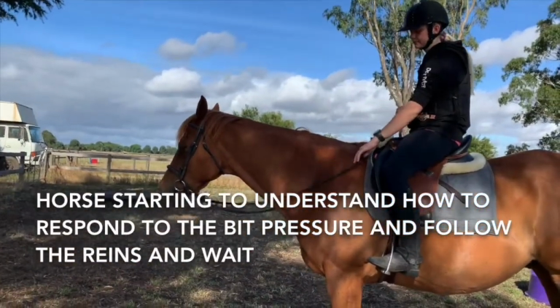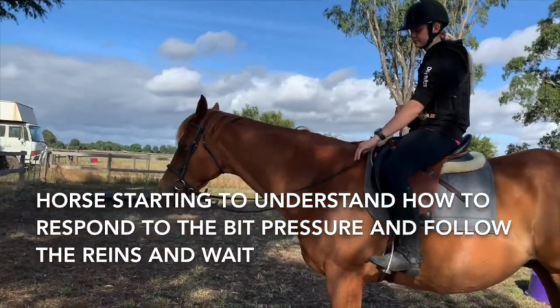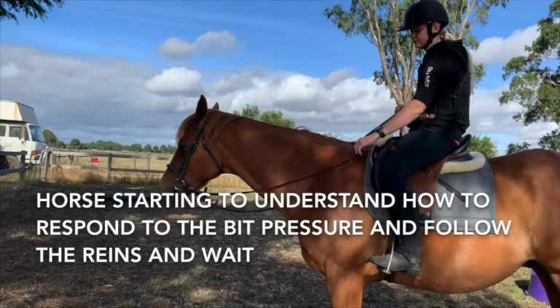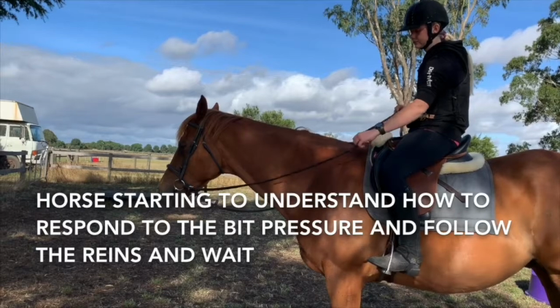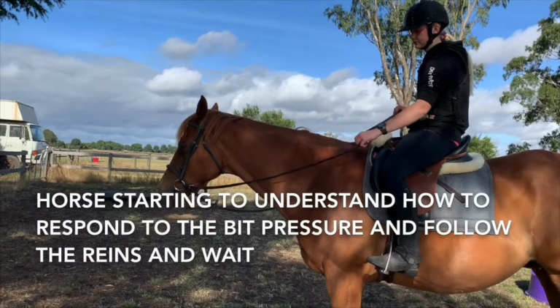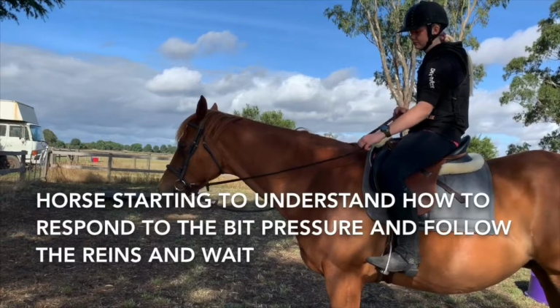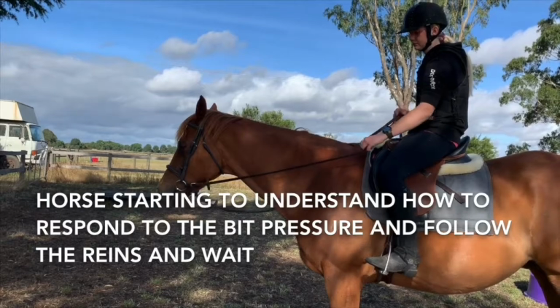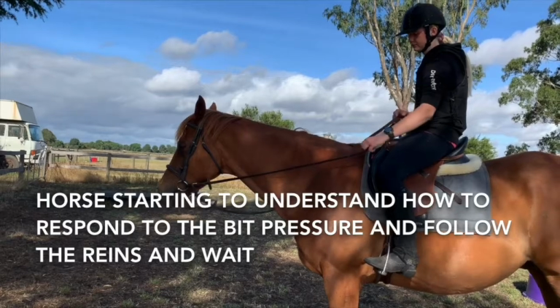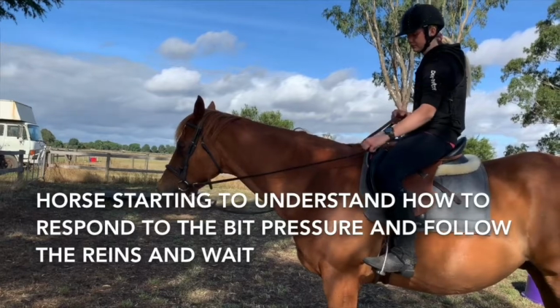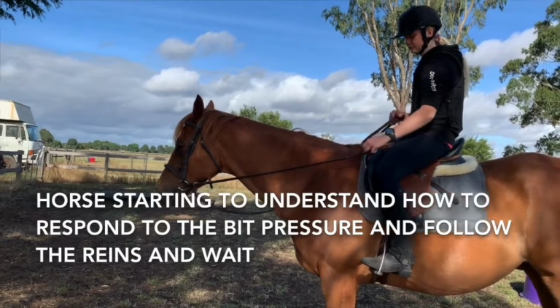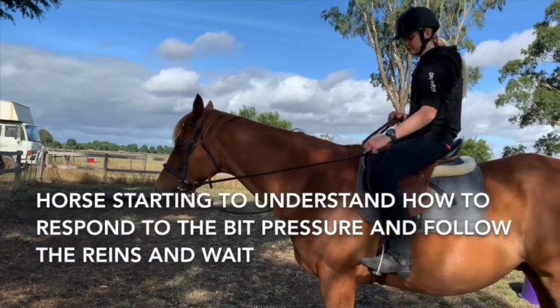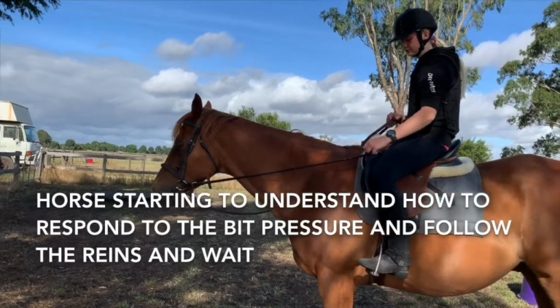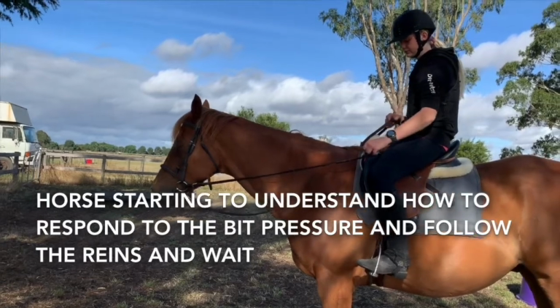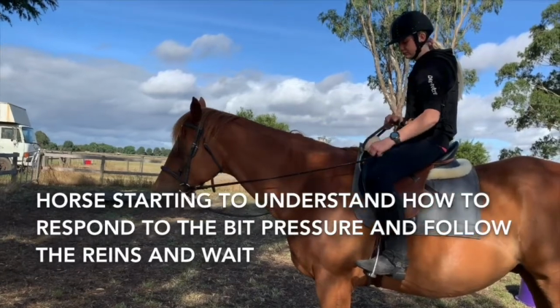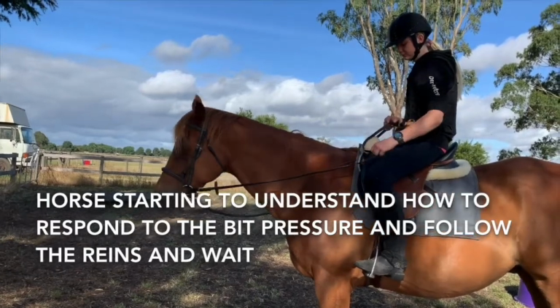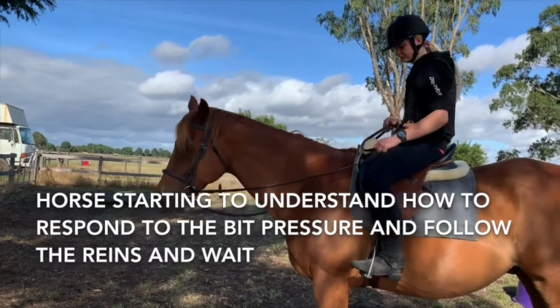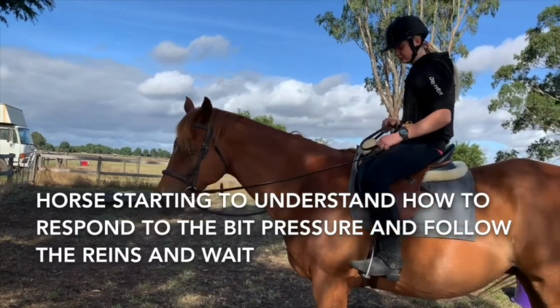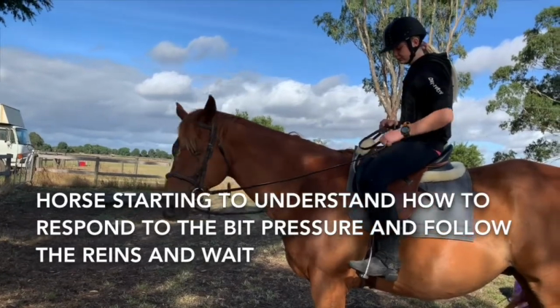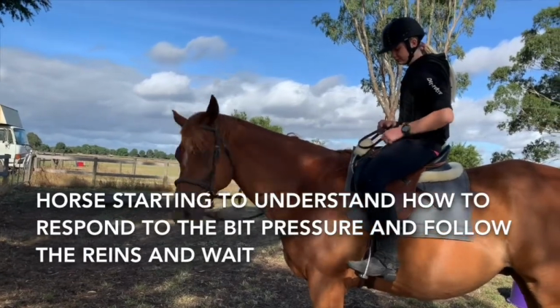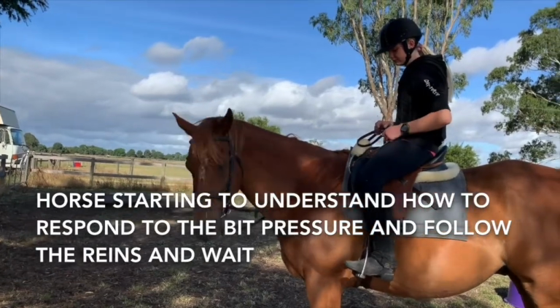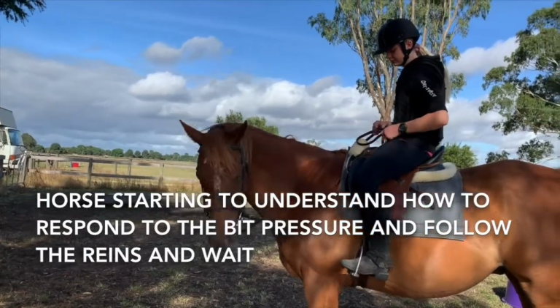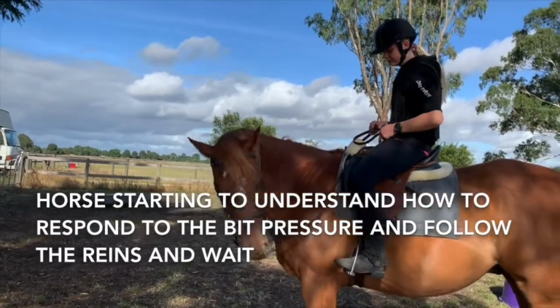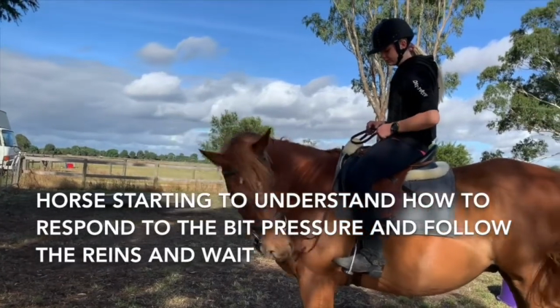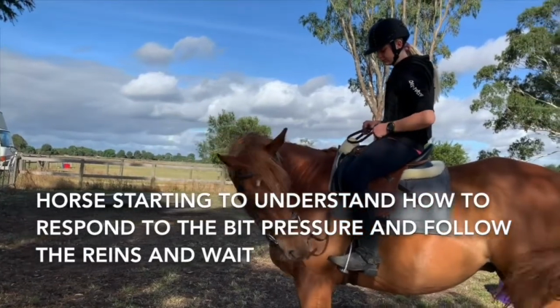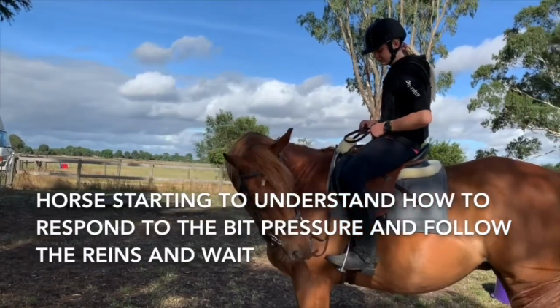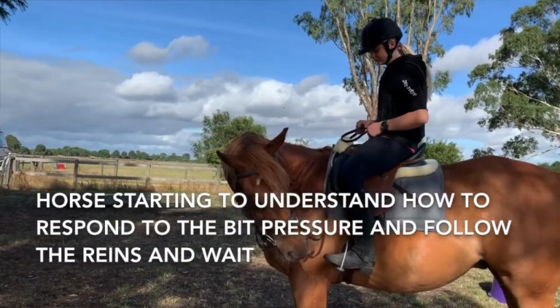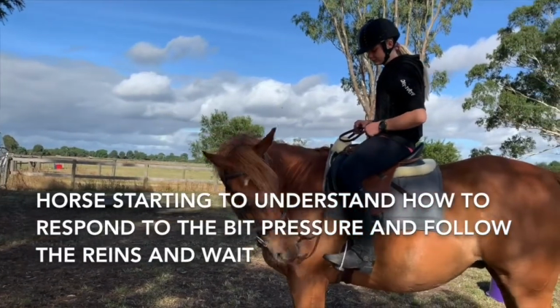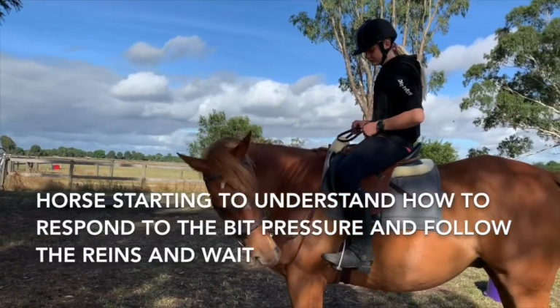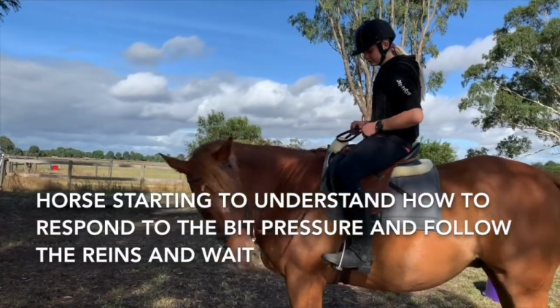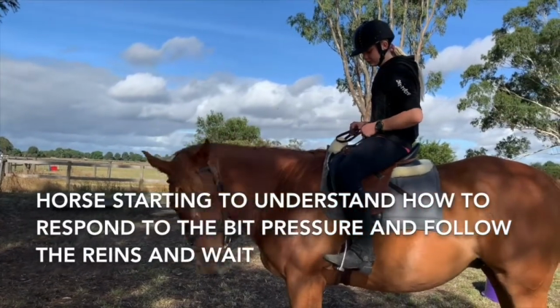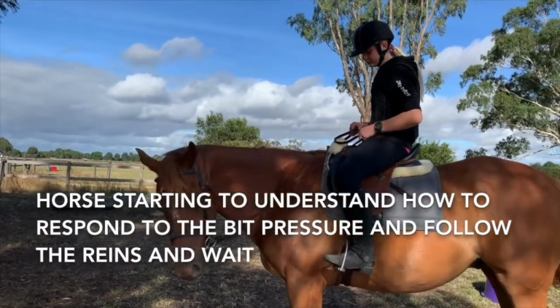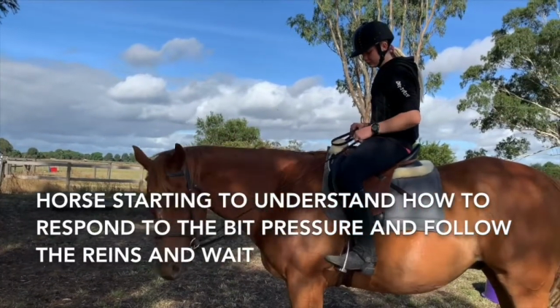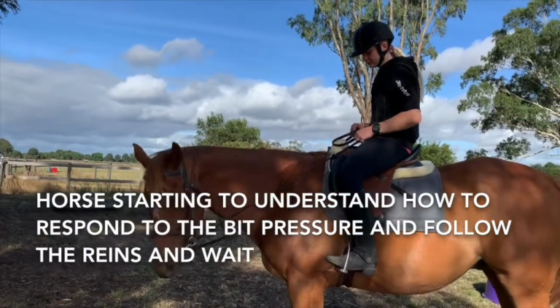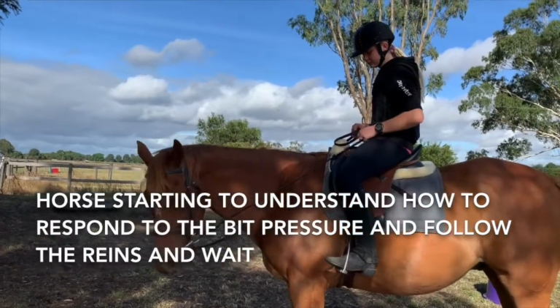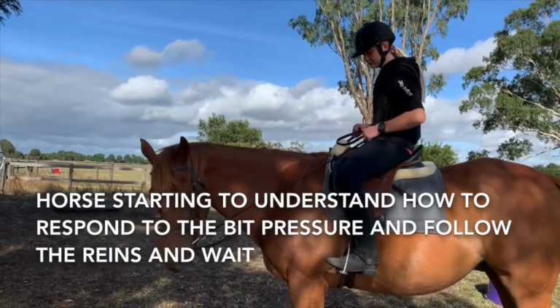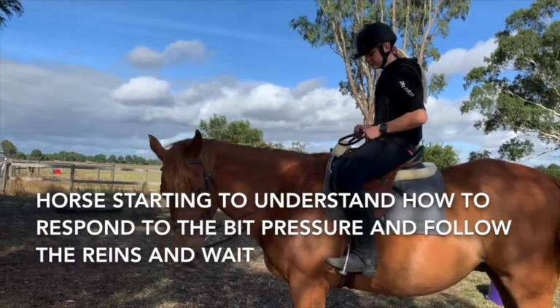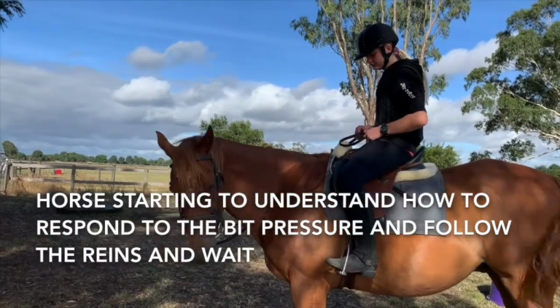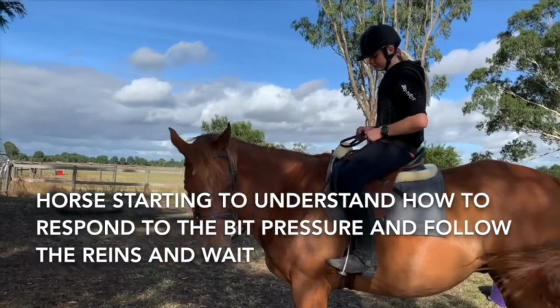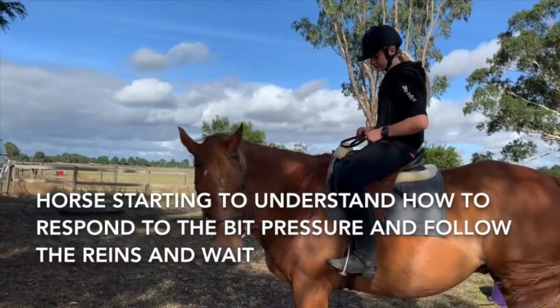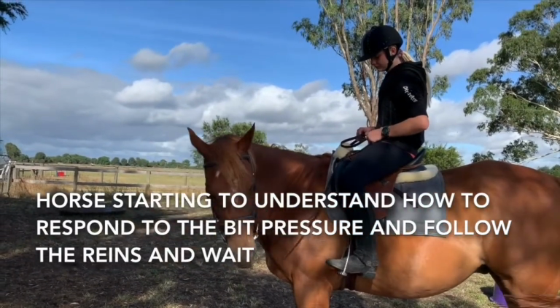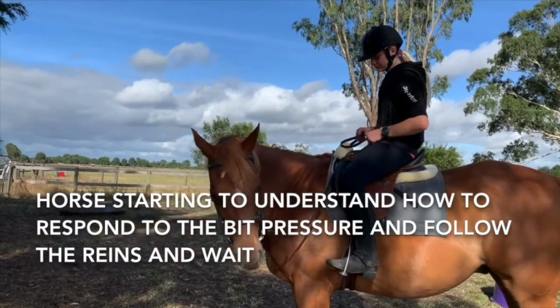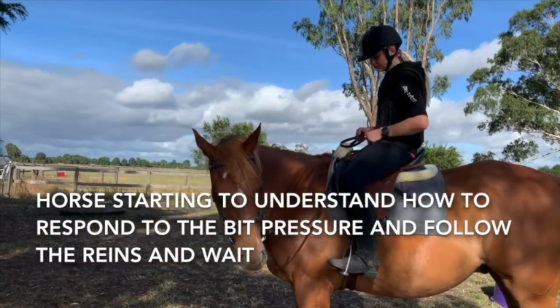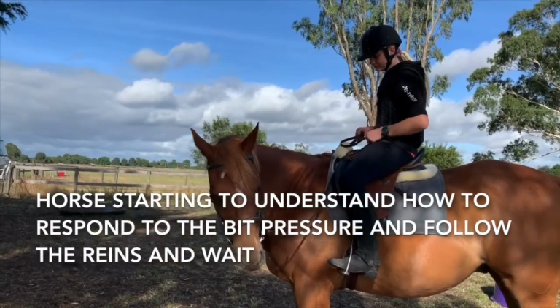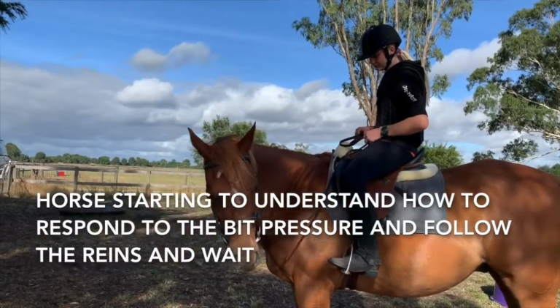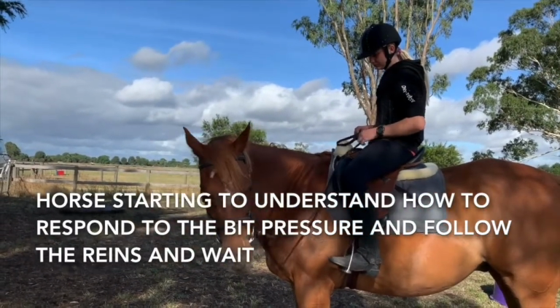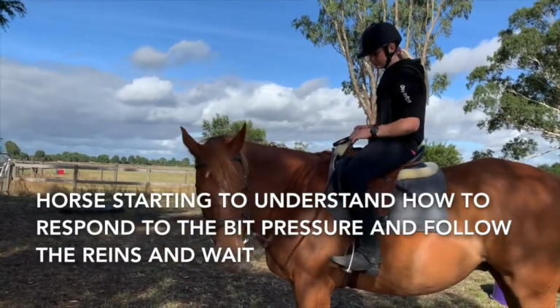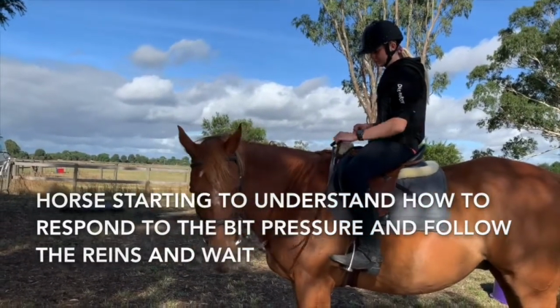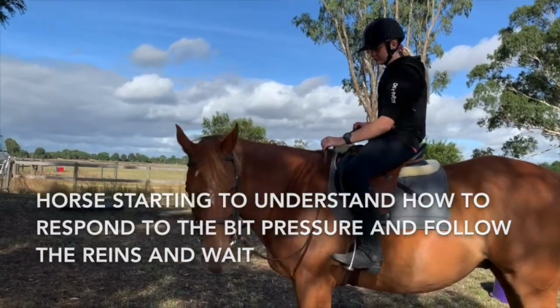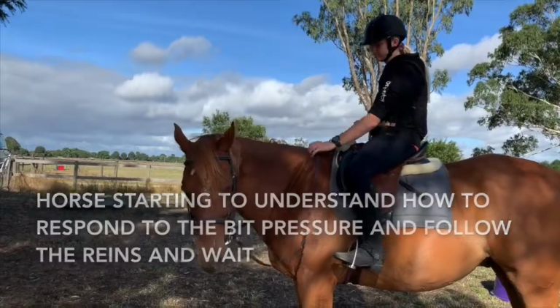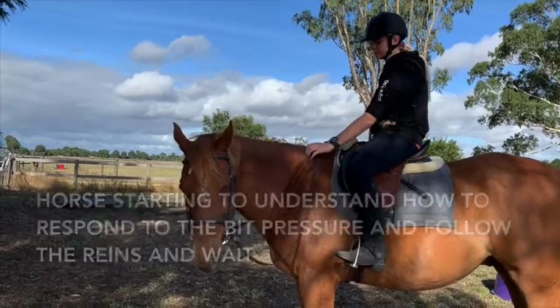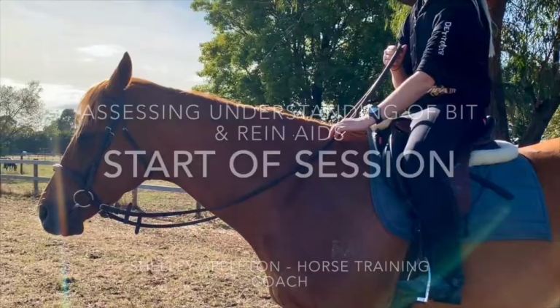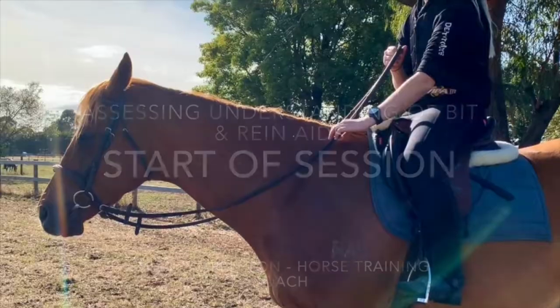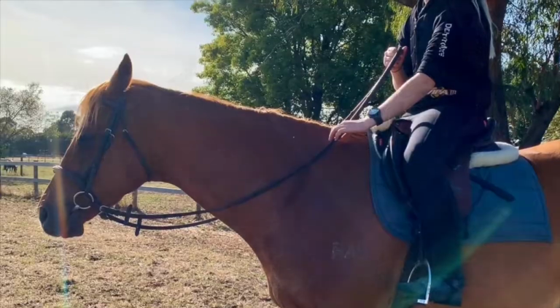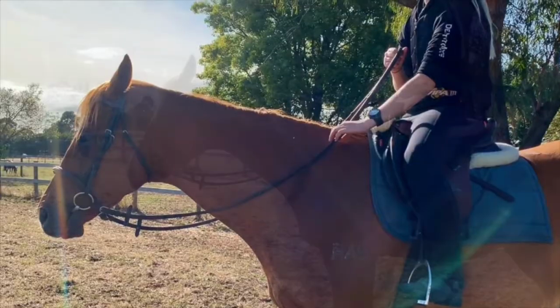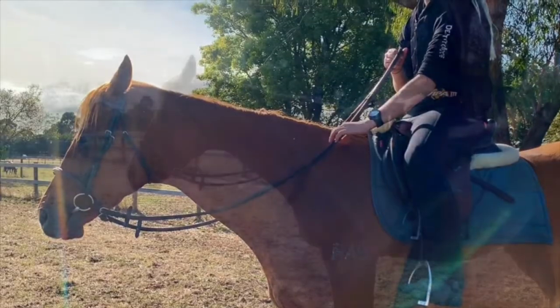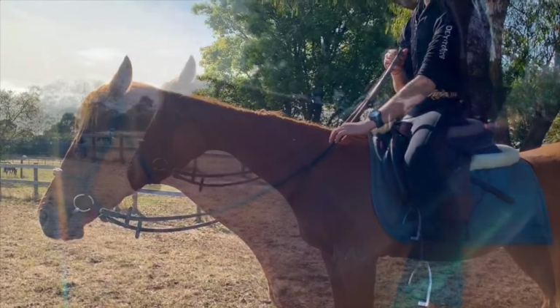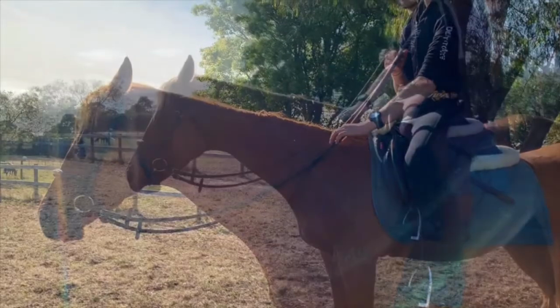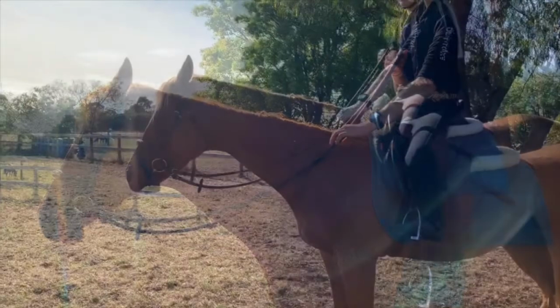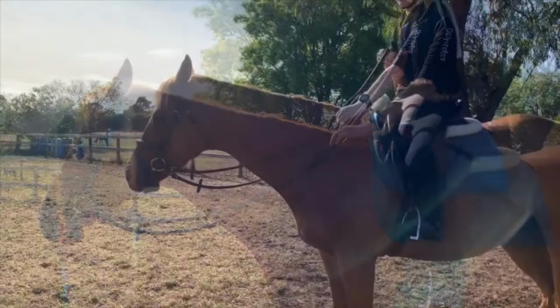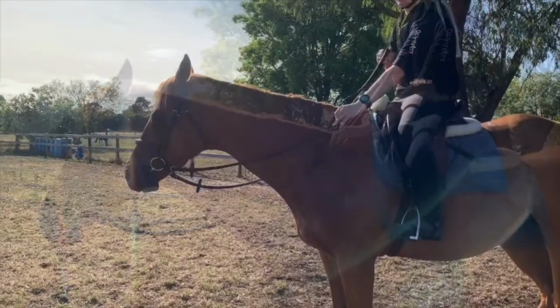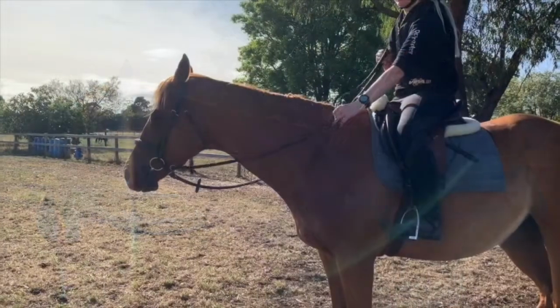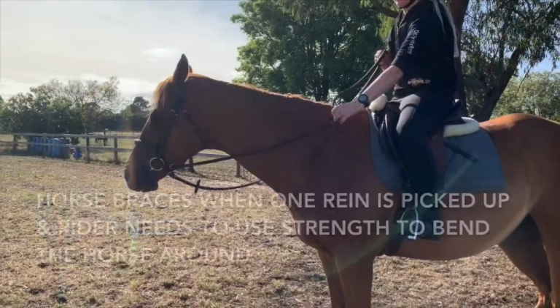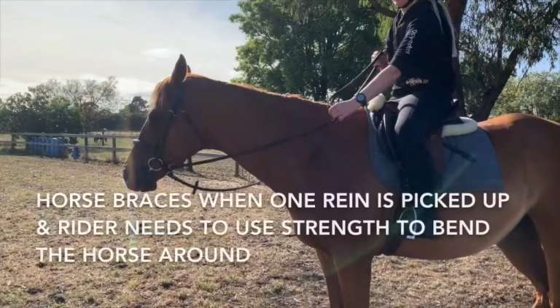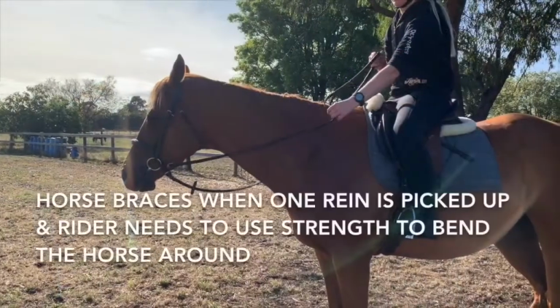Now I'm going to let you listen to me coaching this rider through testing this horse's response. So let's pick him up.